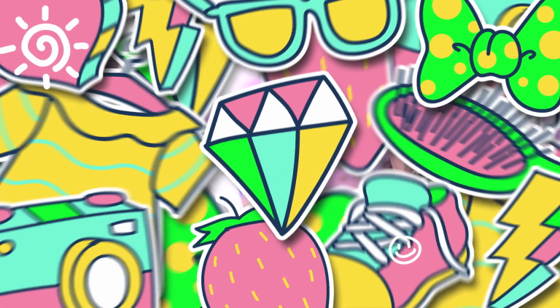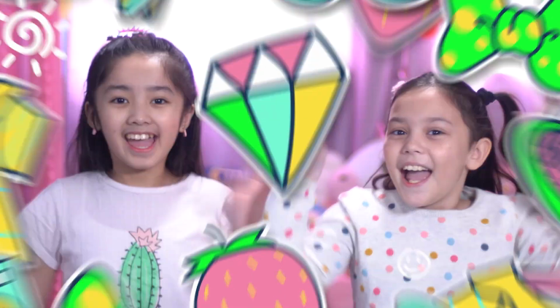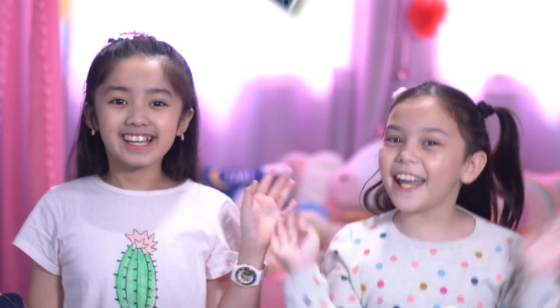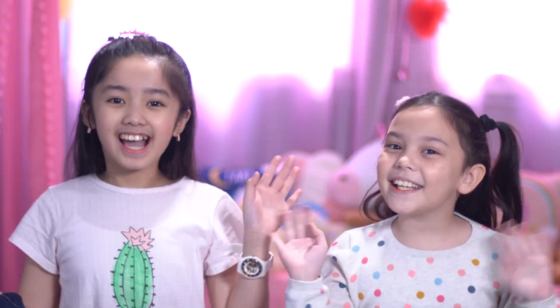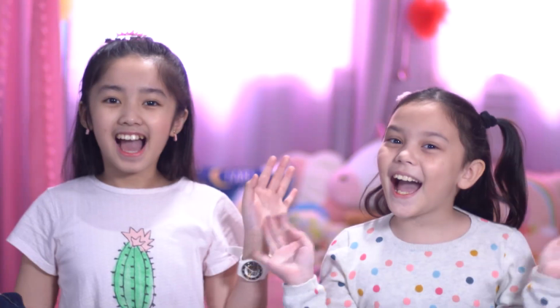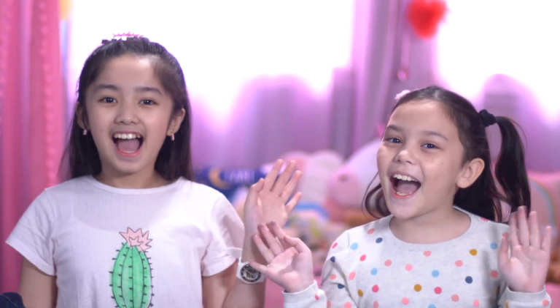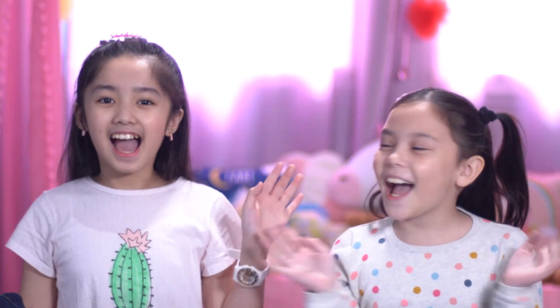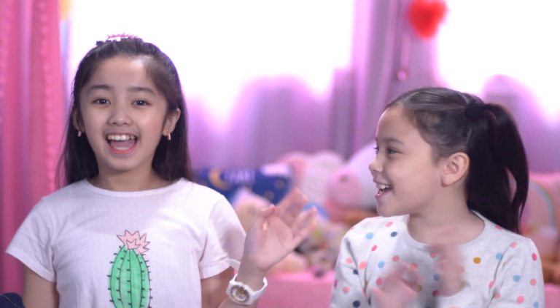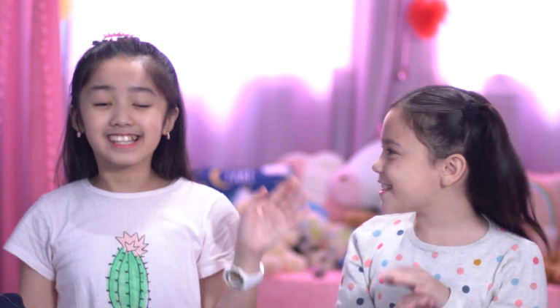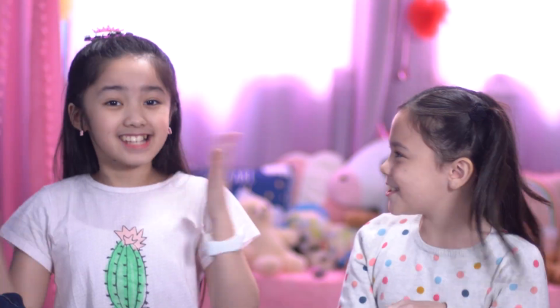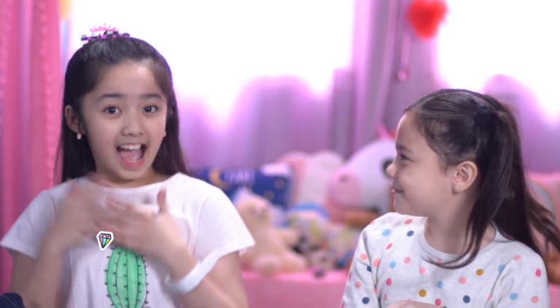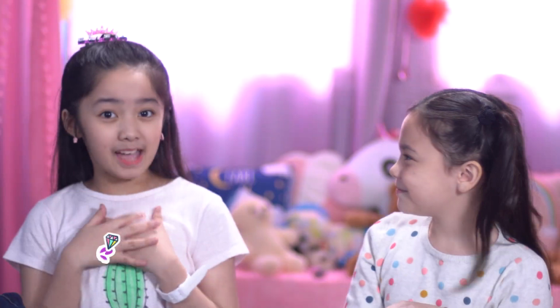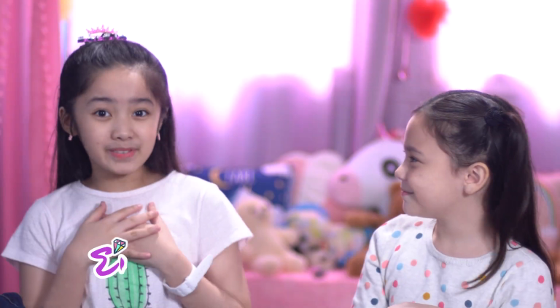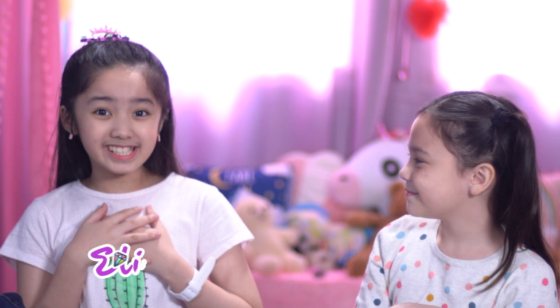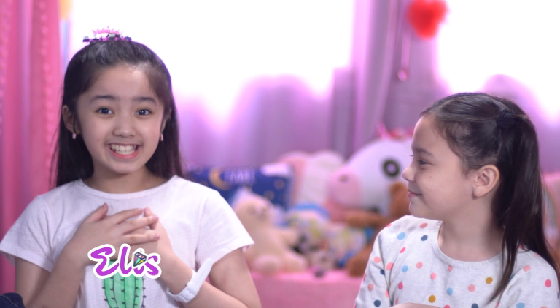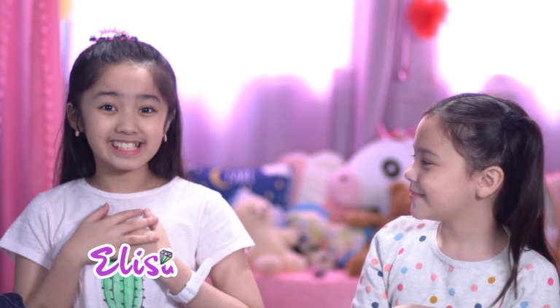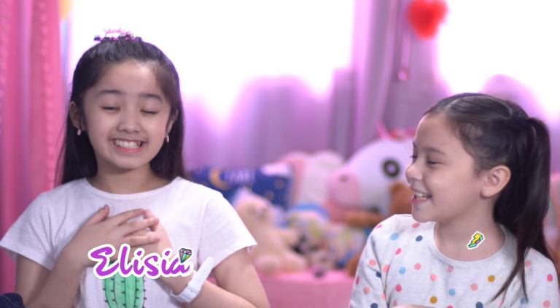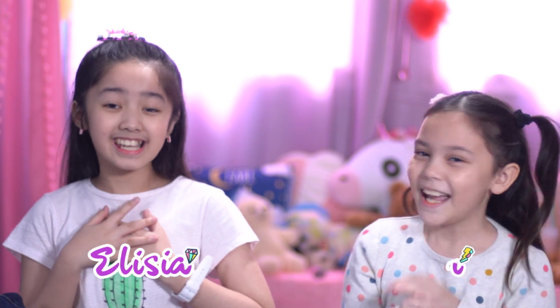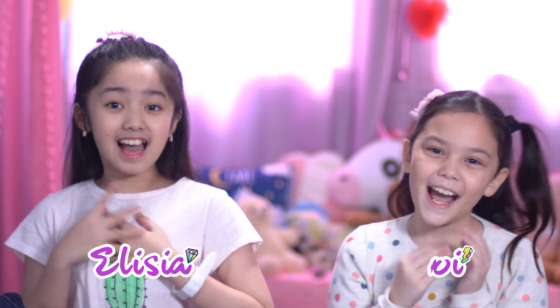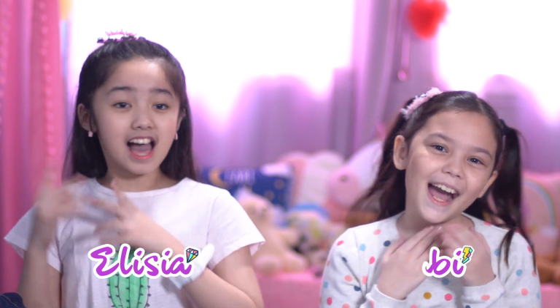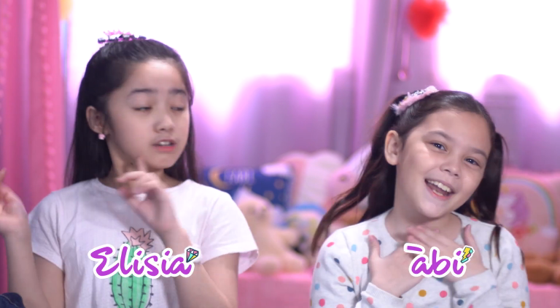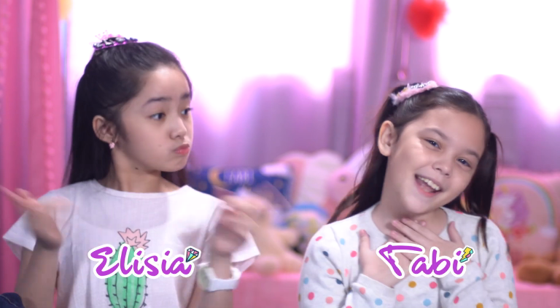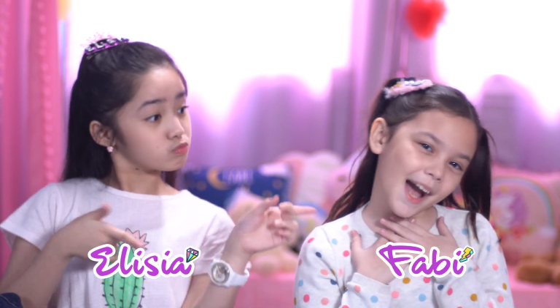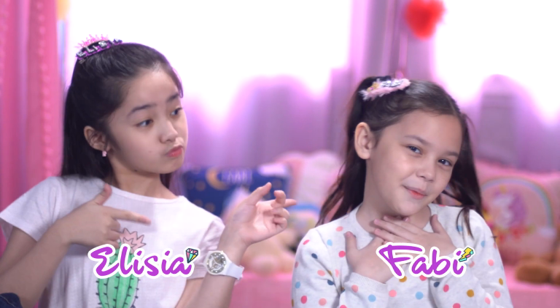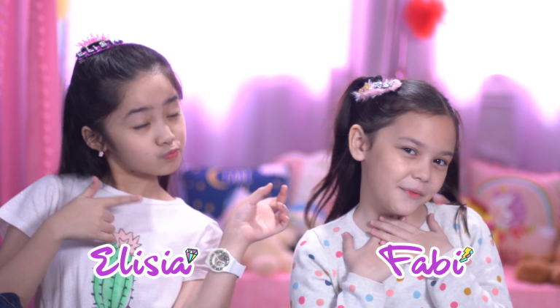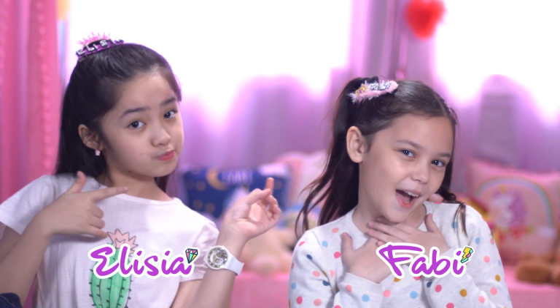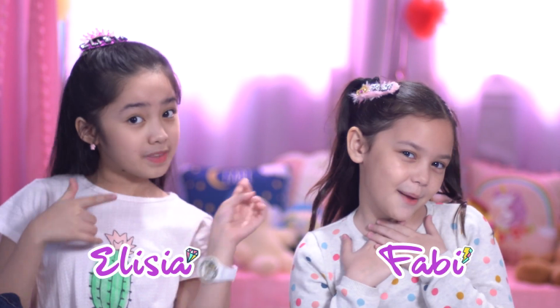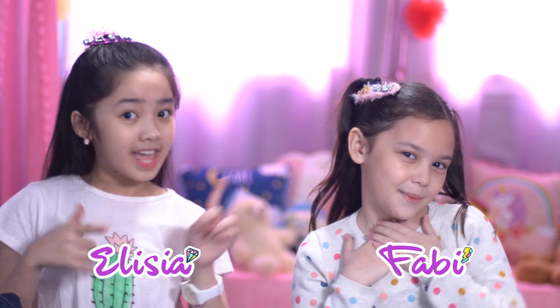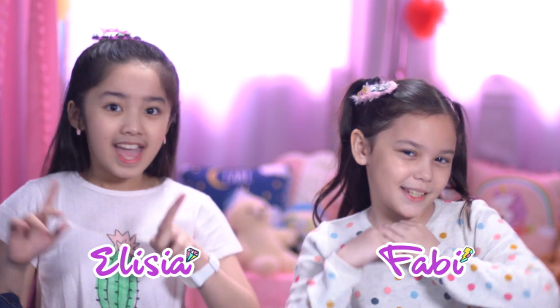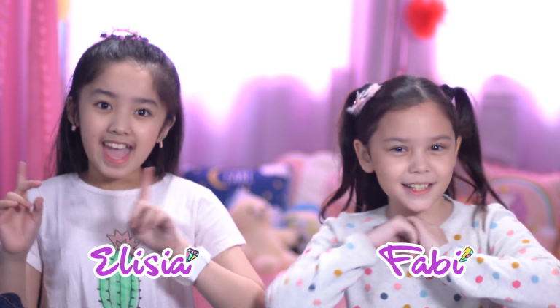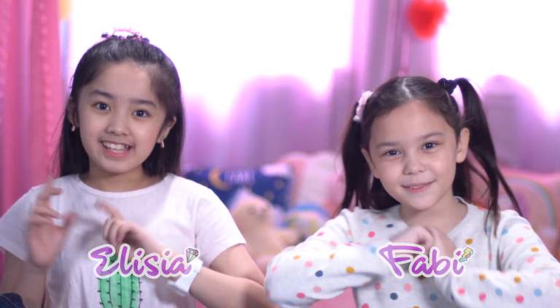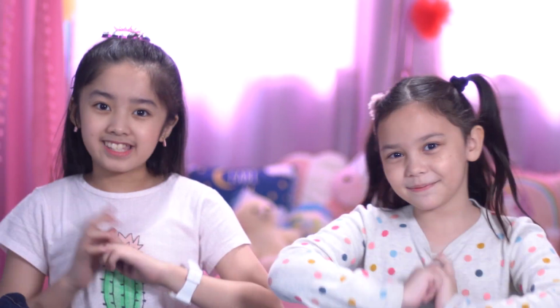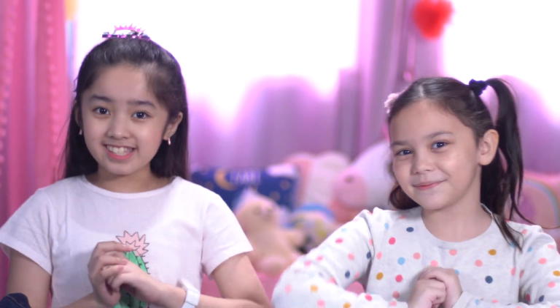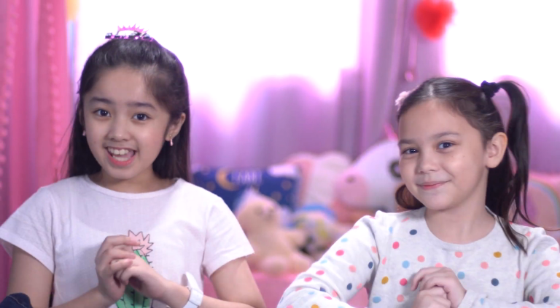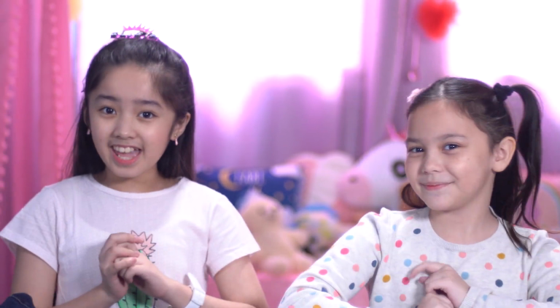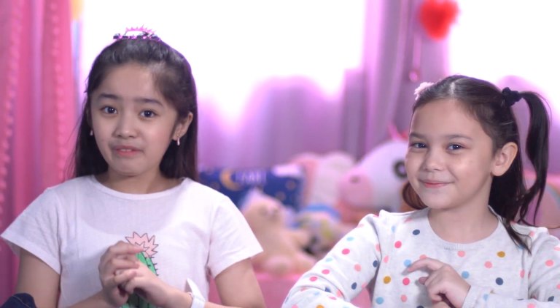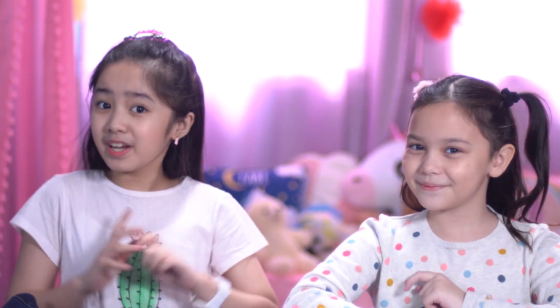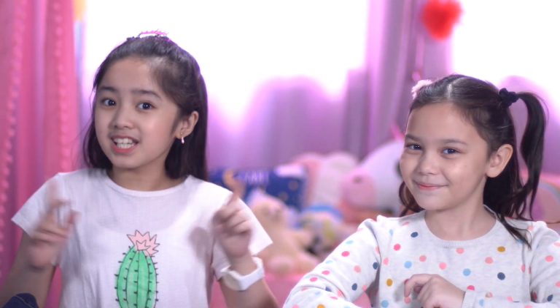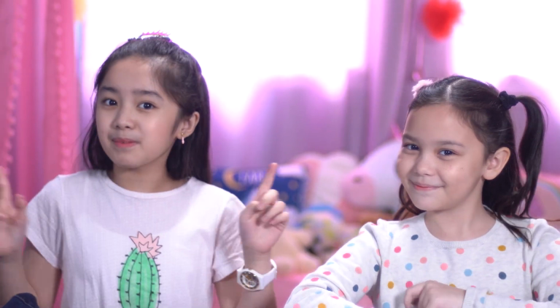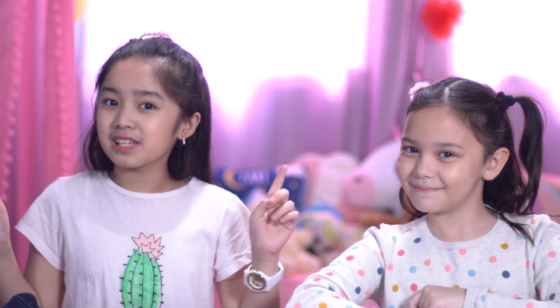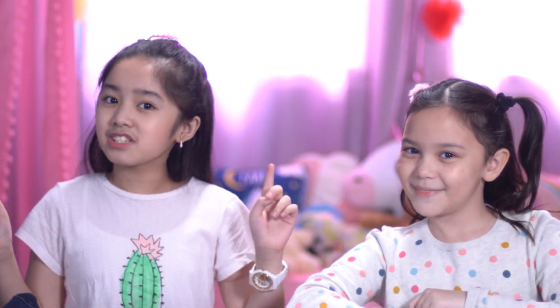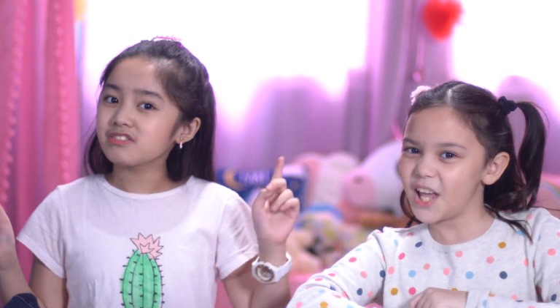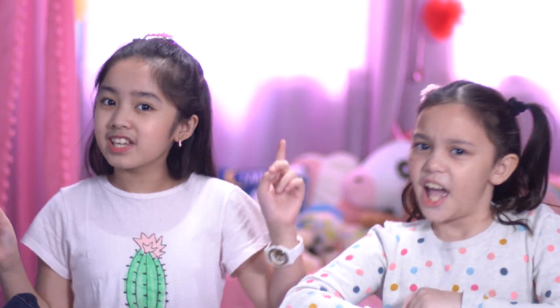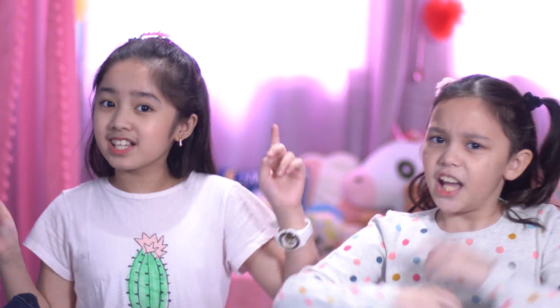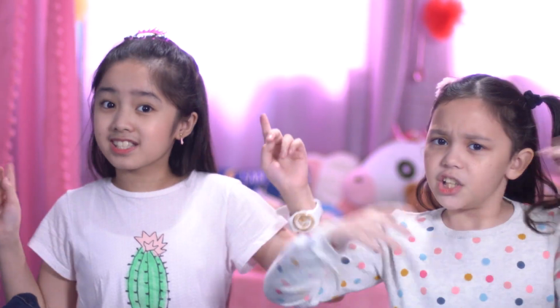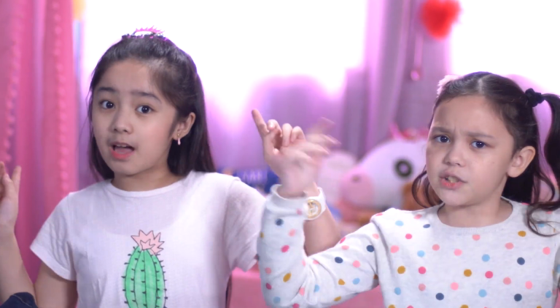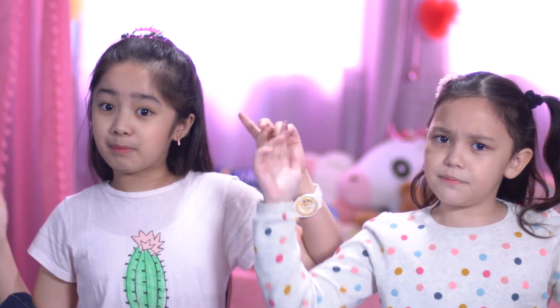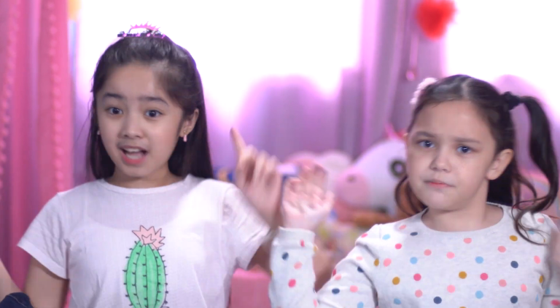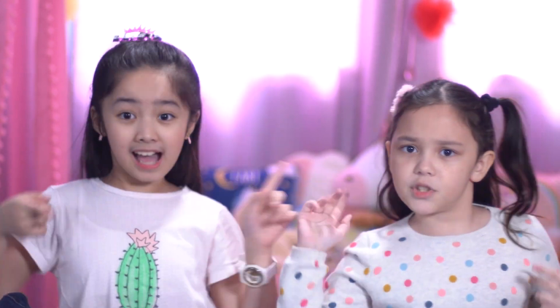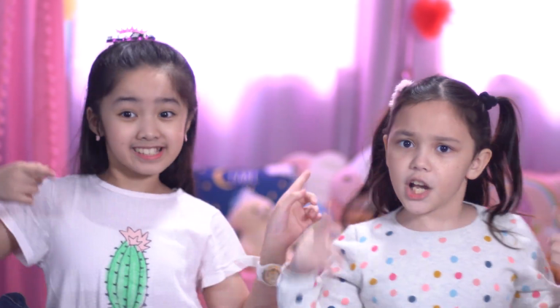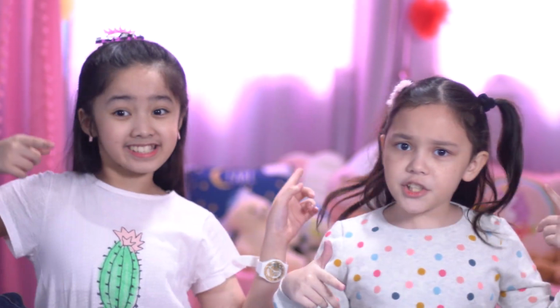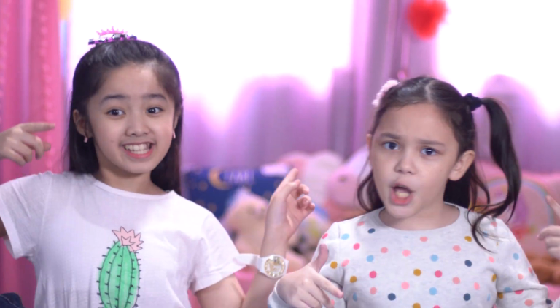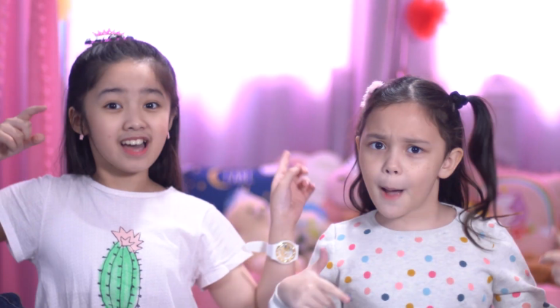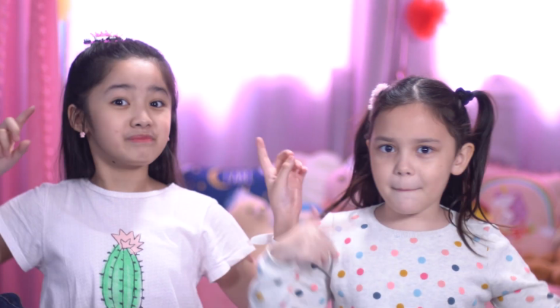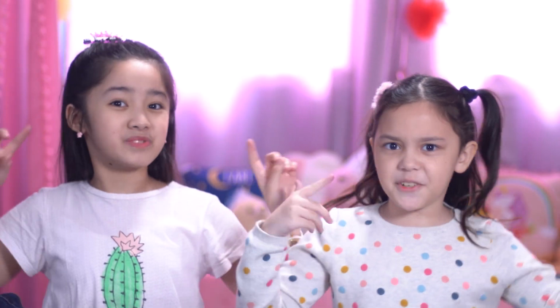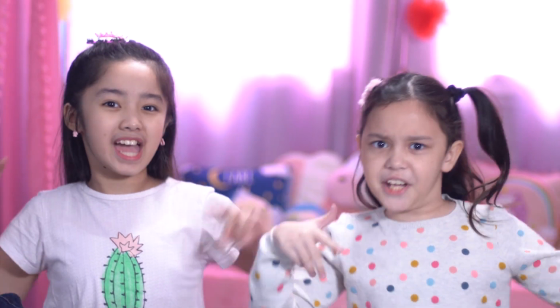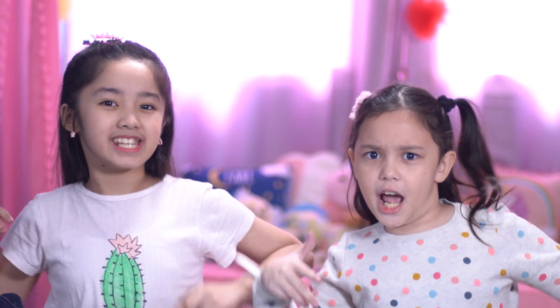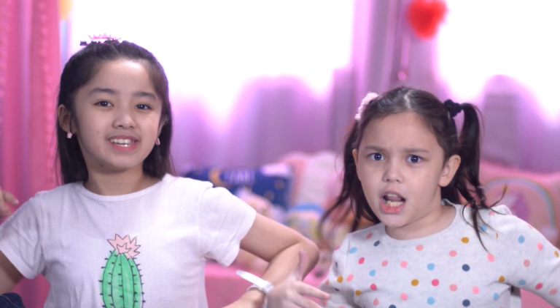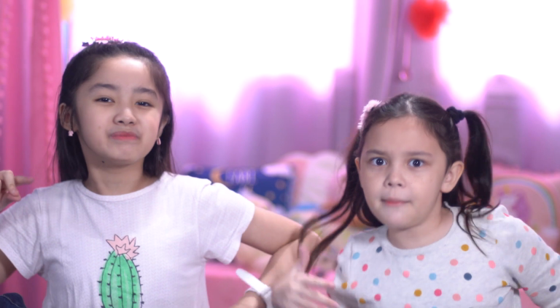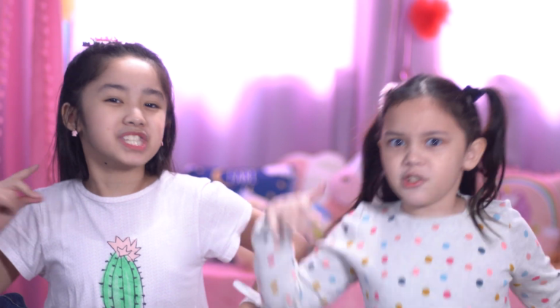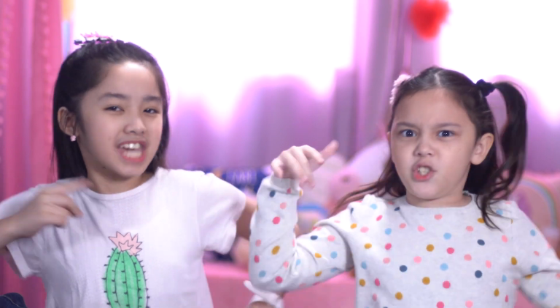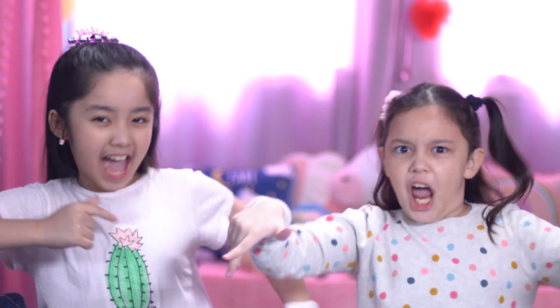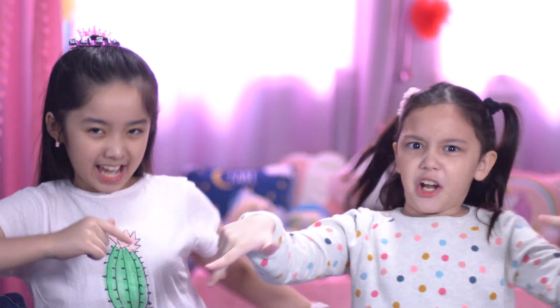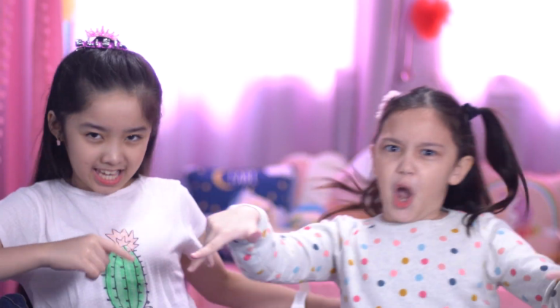Hey guys! I'm Alicia! And I'm Fabi! And today we're going to be doing some custom denim jackets!